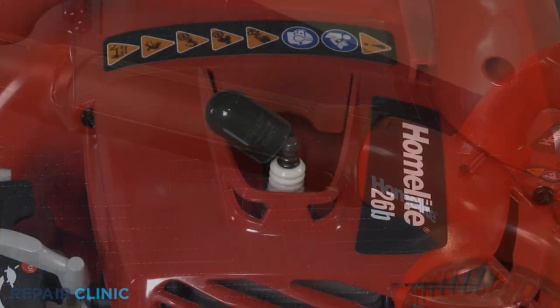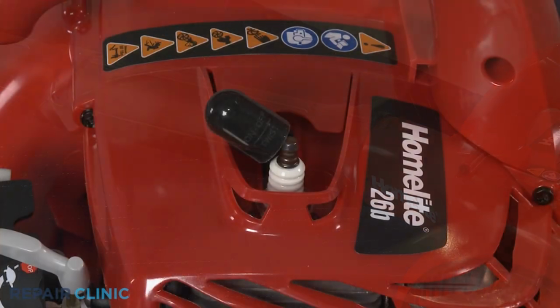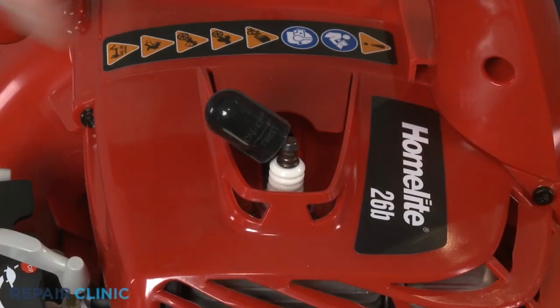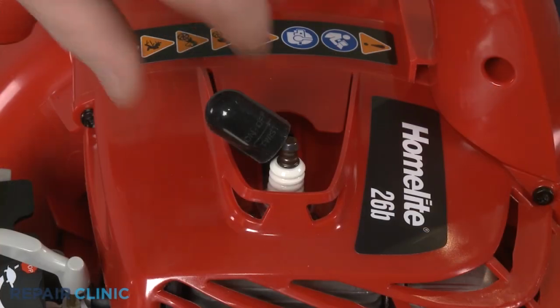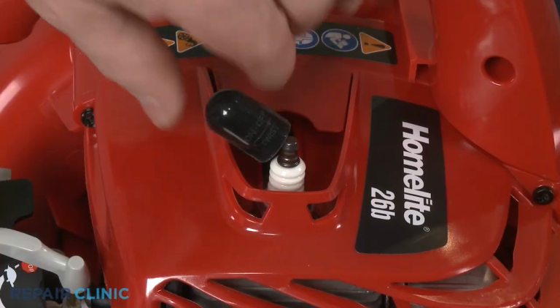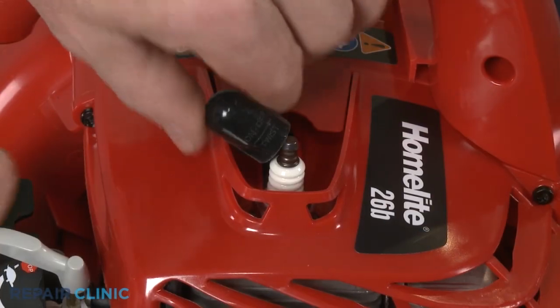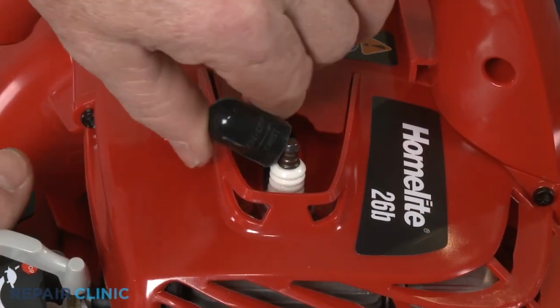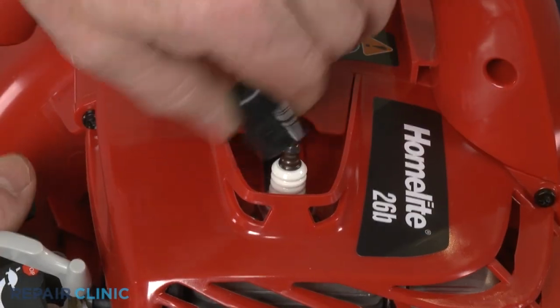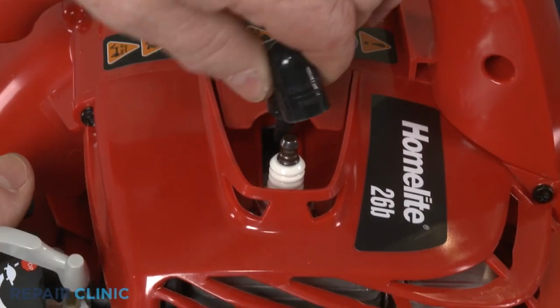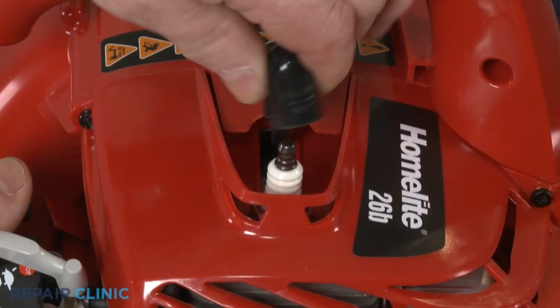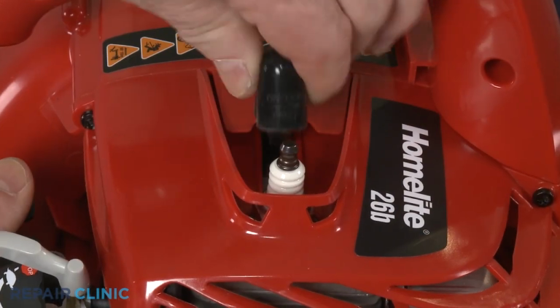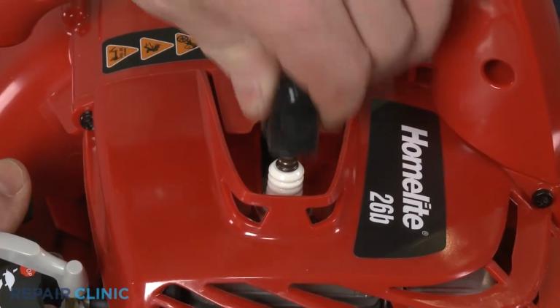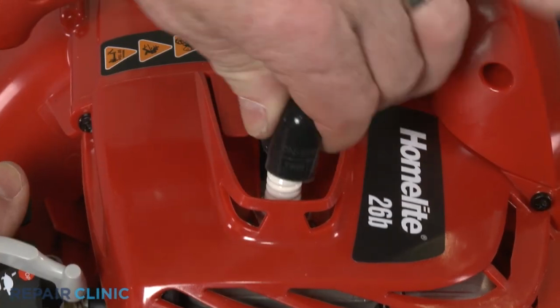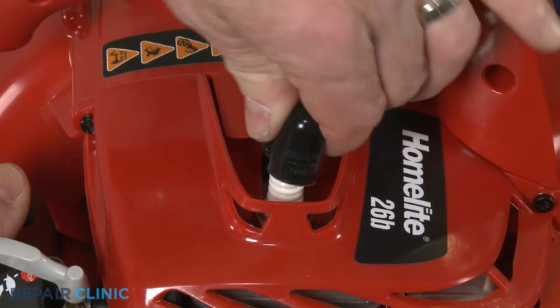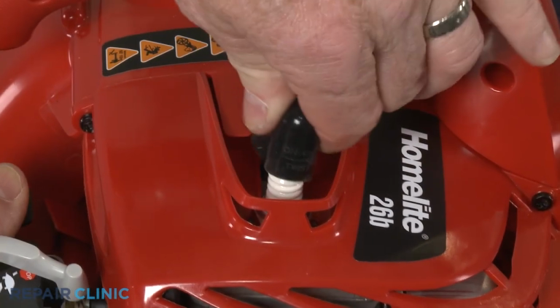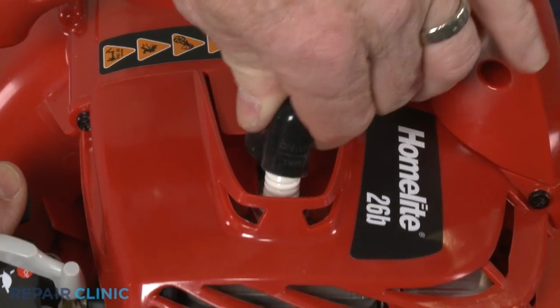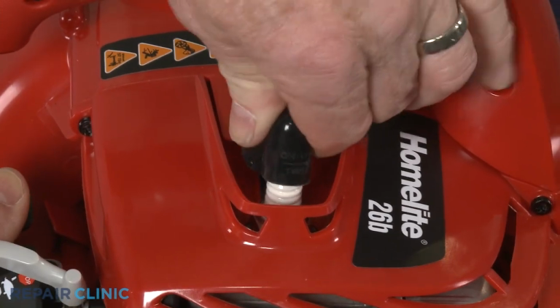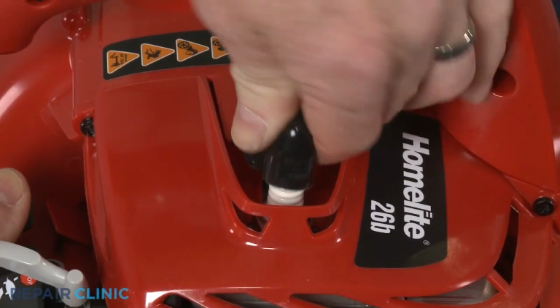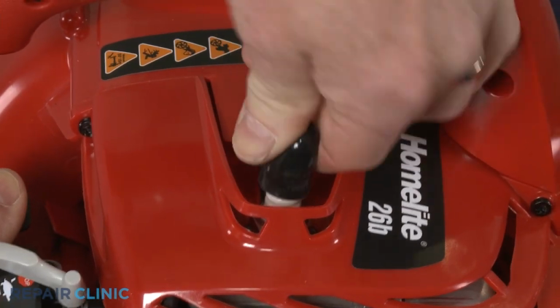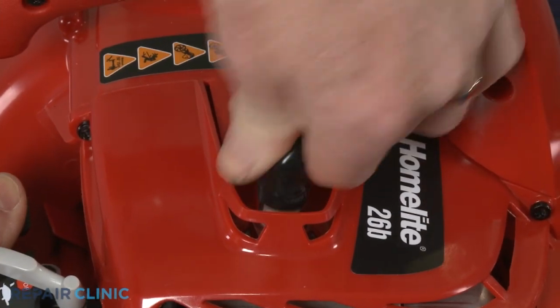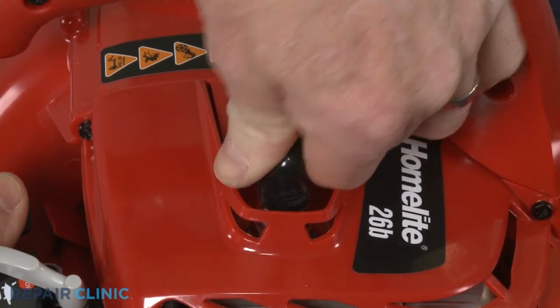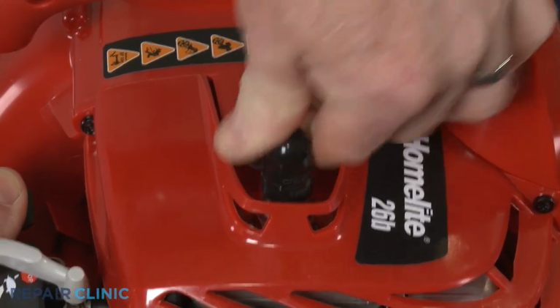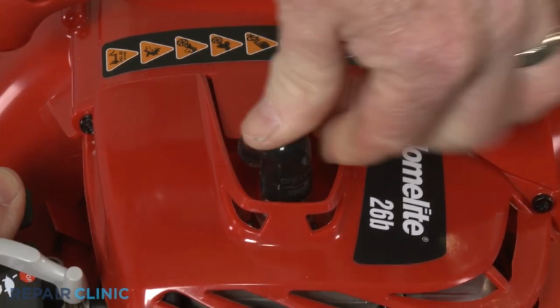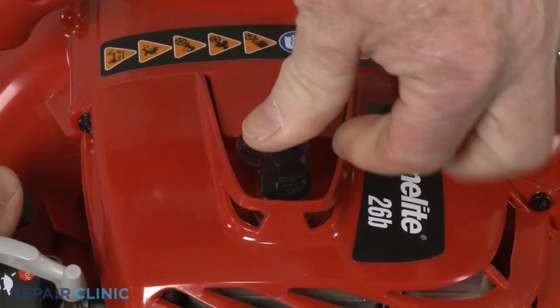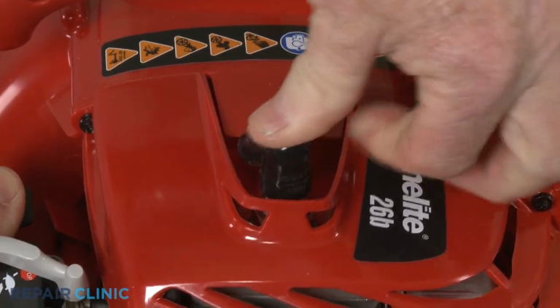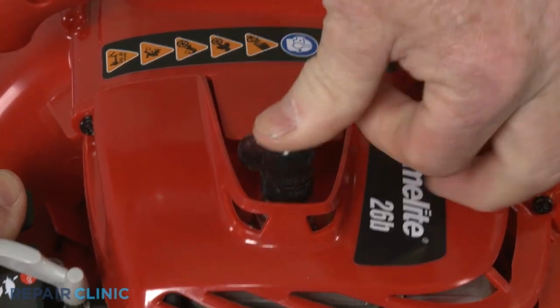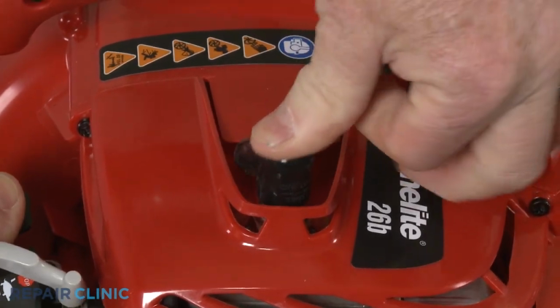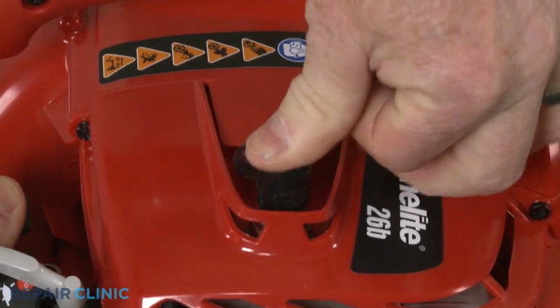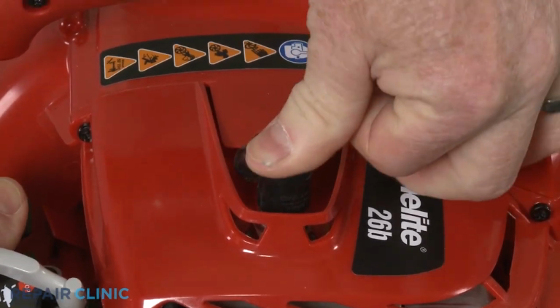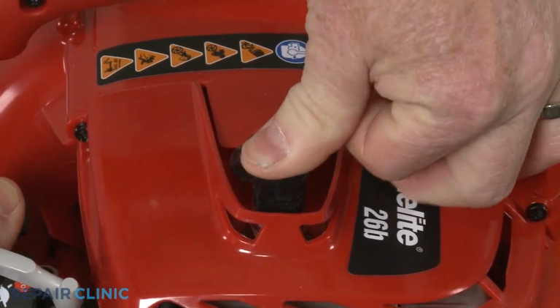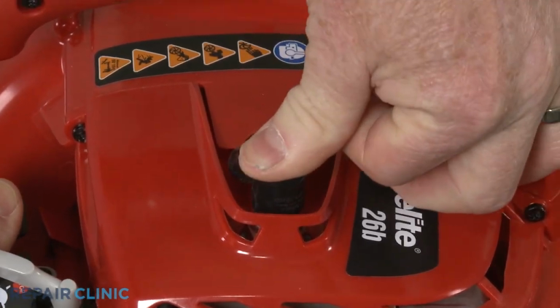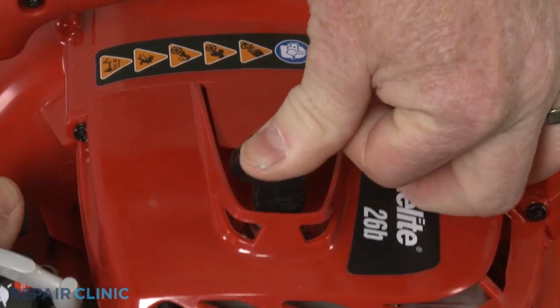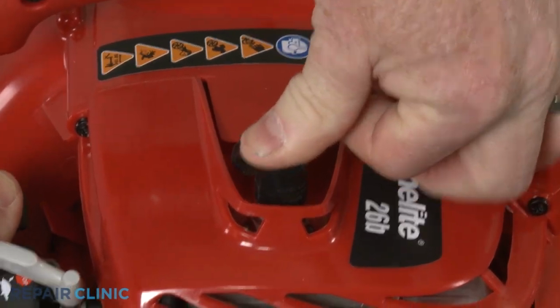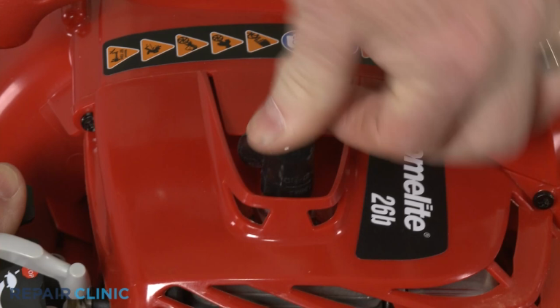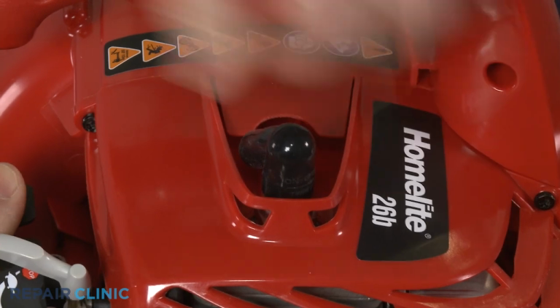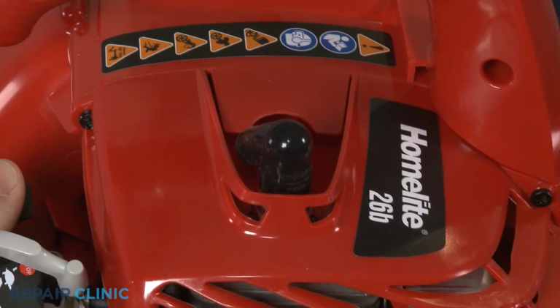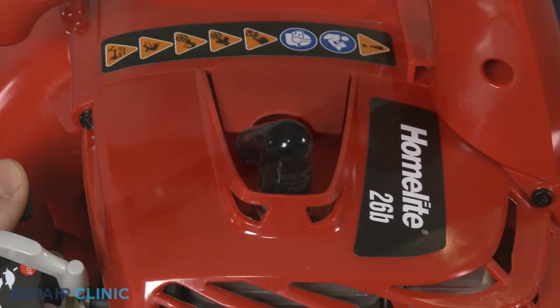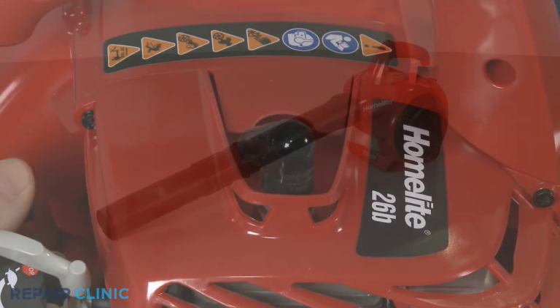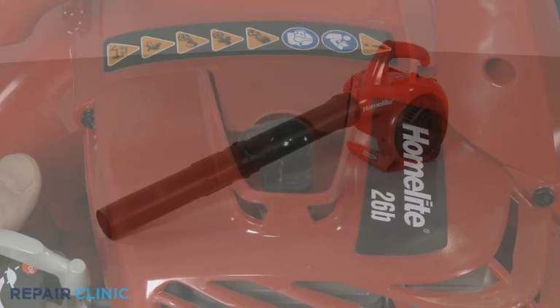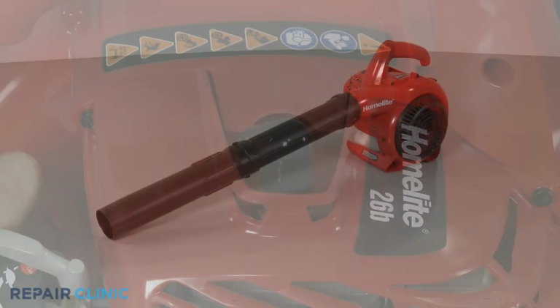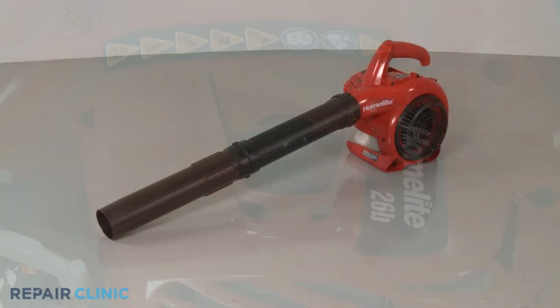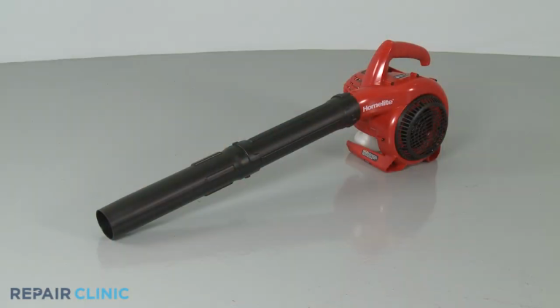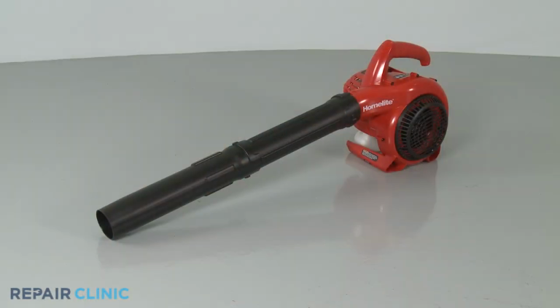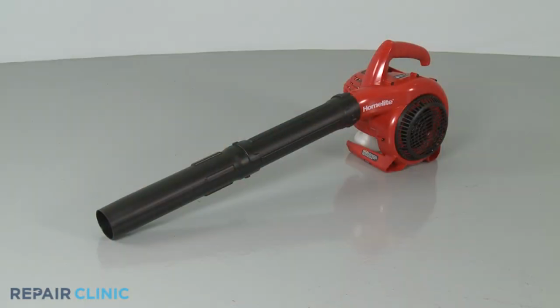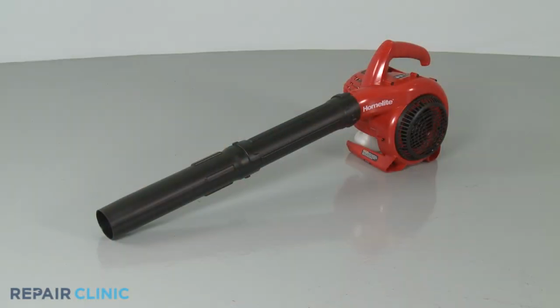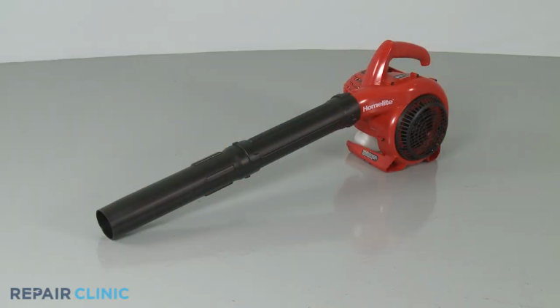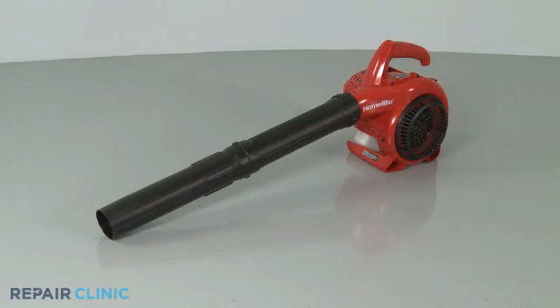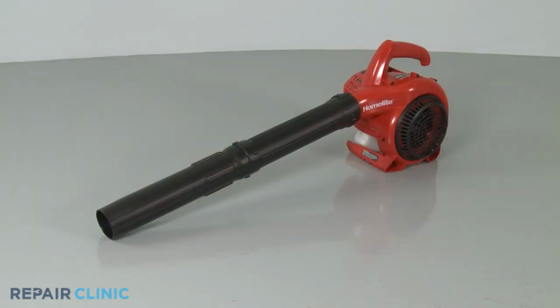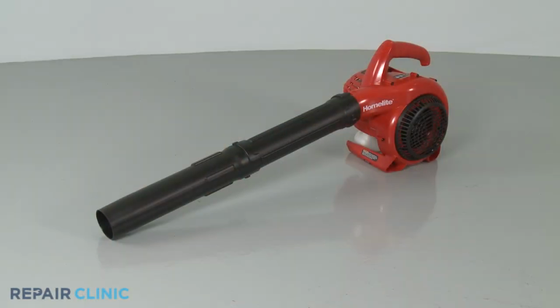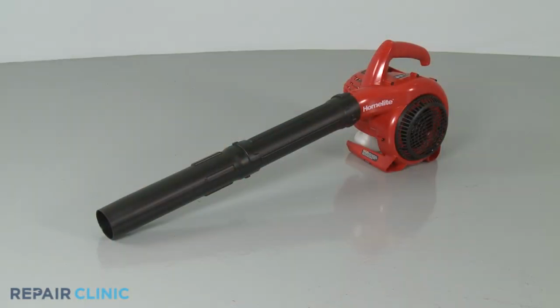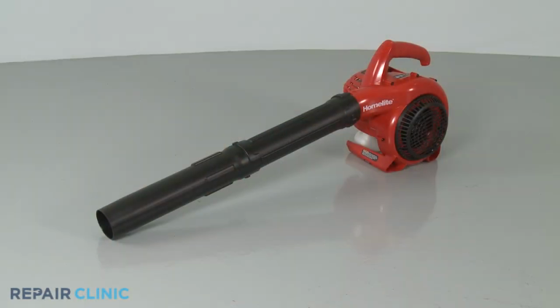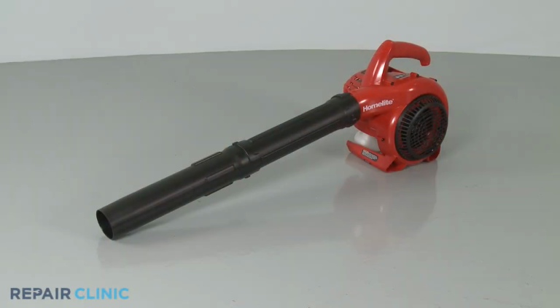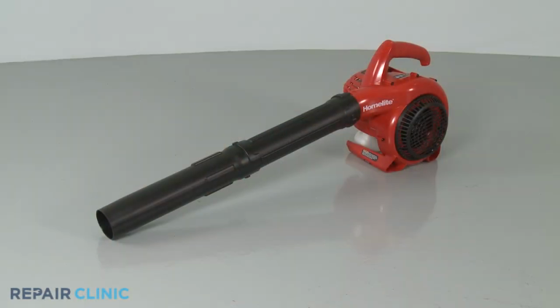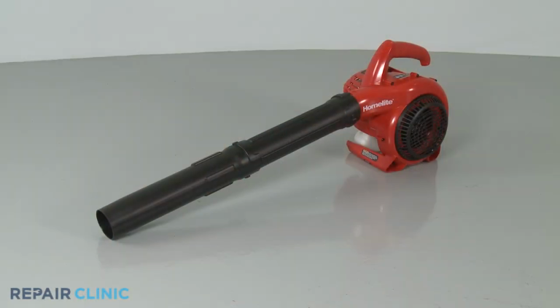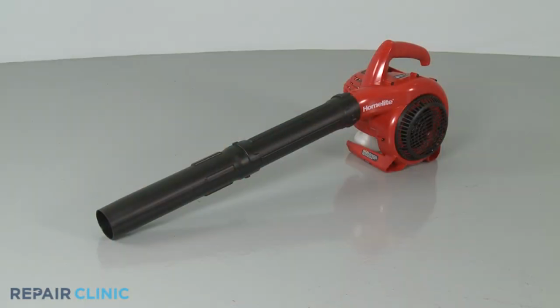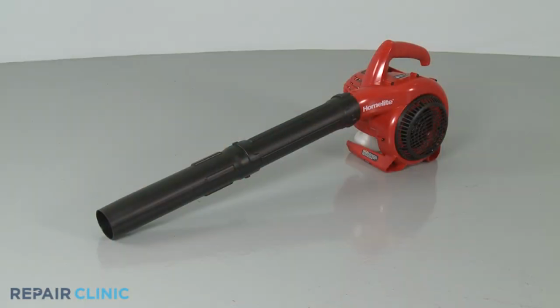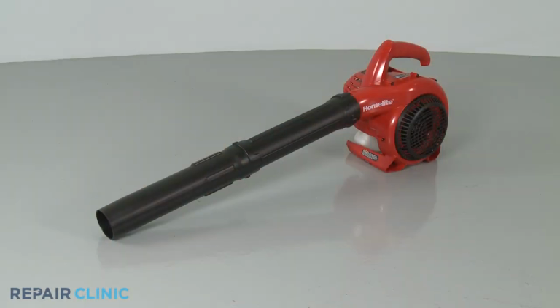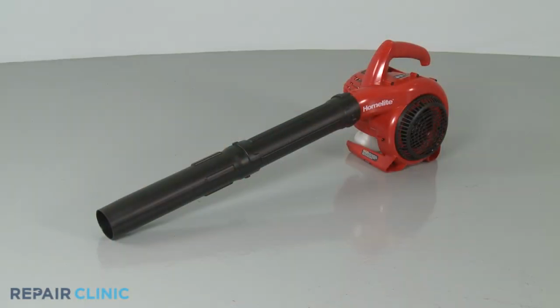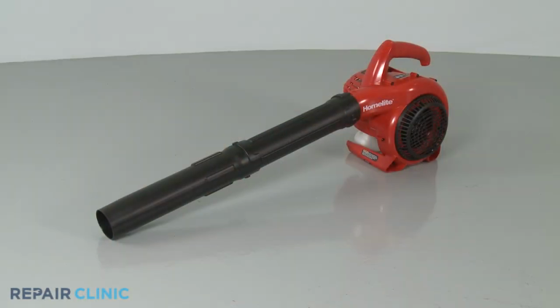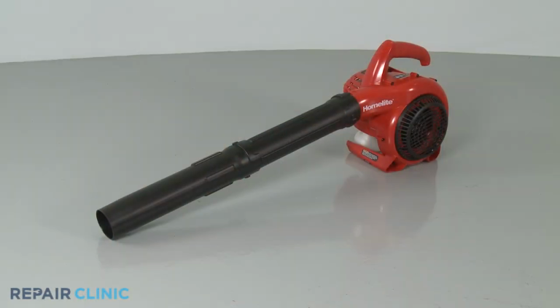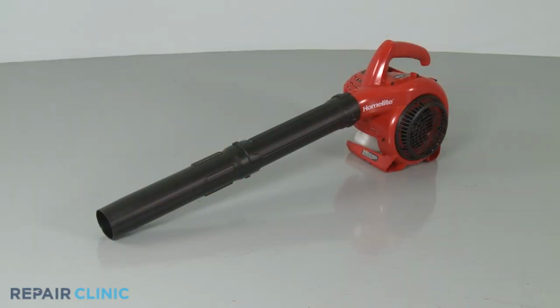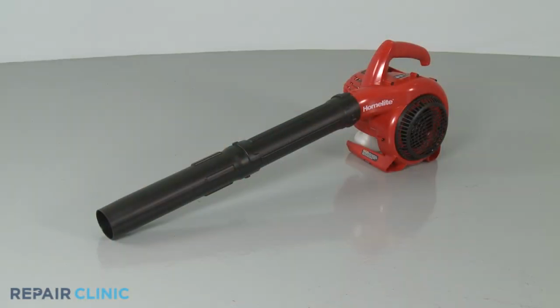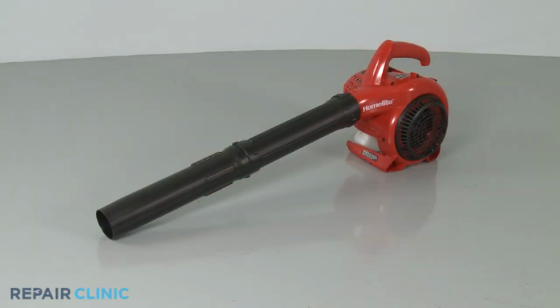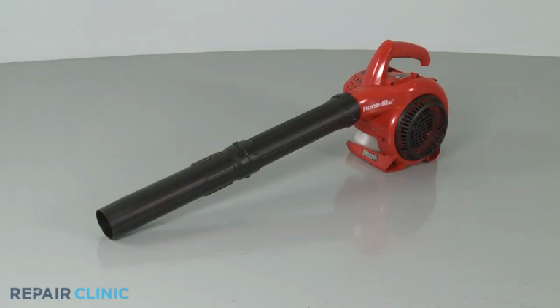Re-attach the wire and boot to the spark plug and your leaf blower should be ready for use.